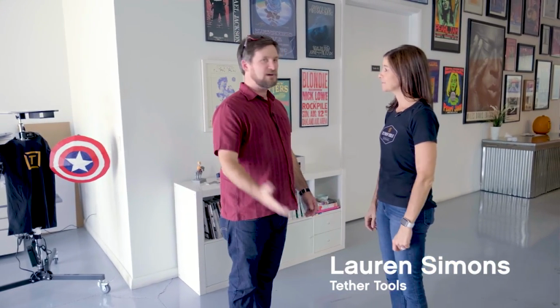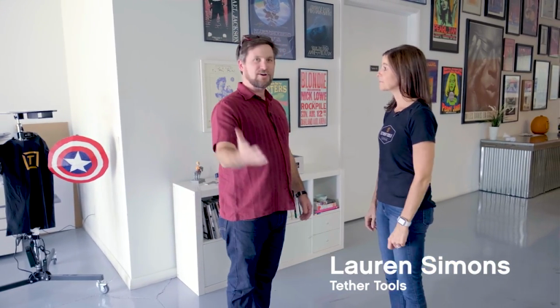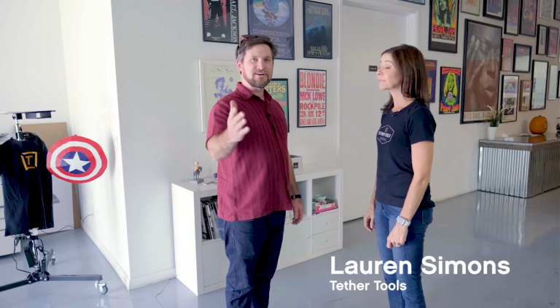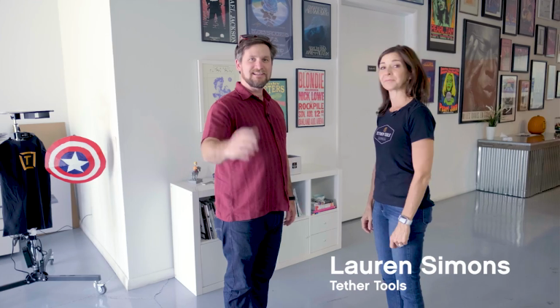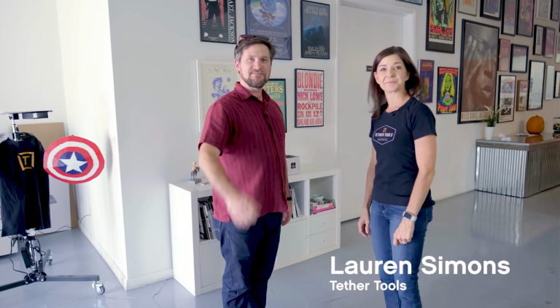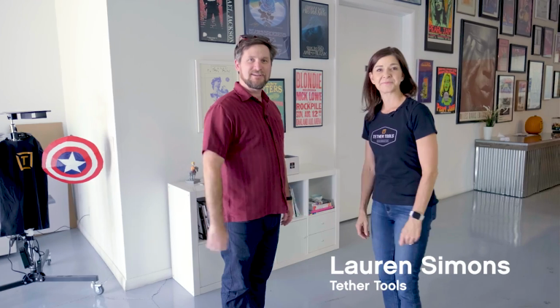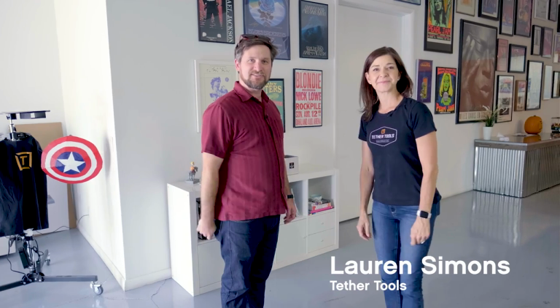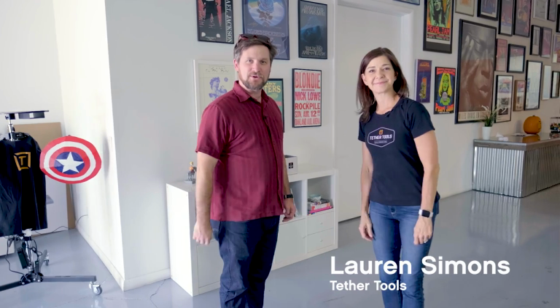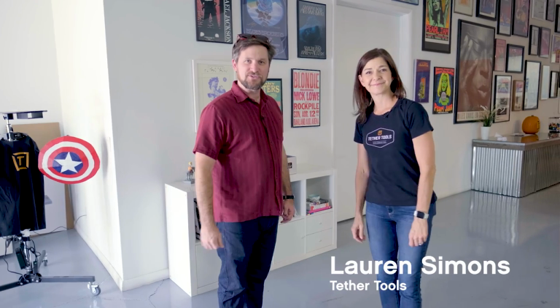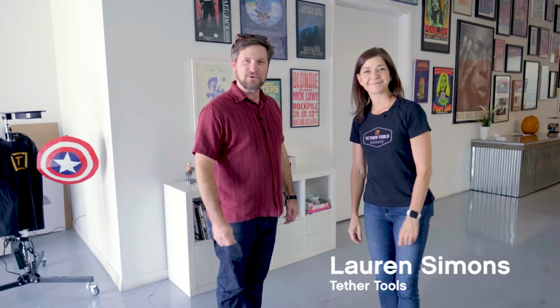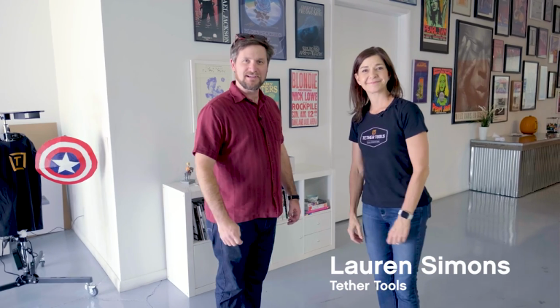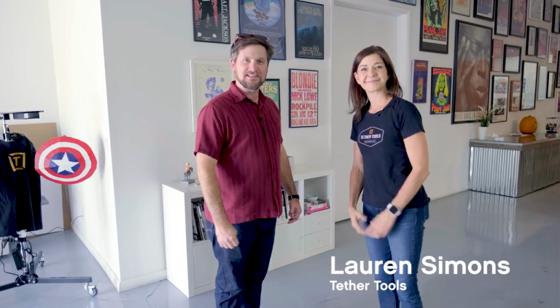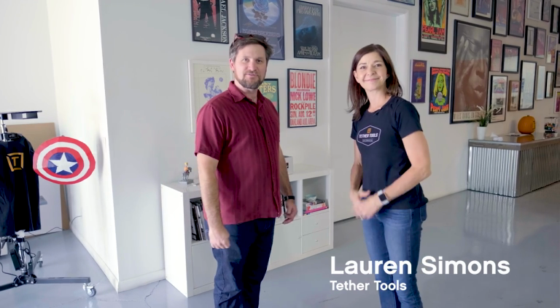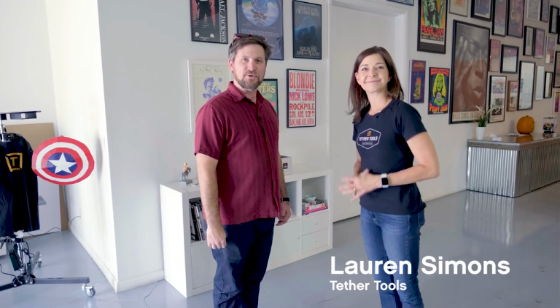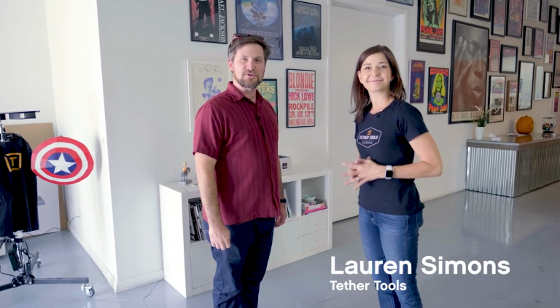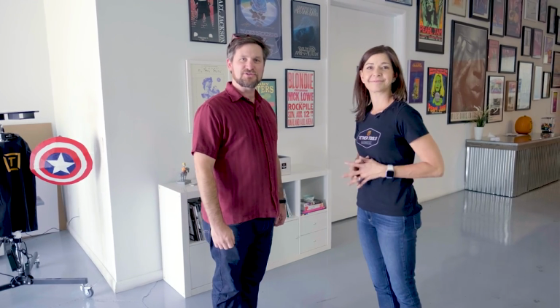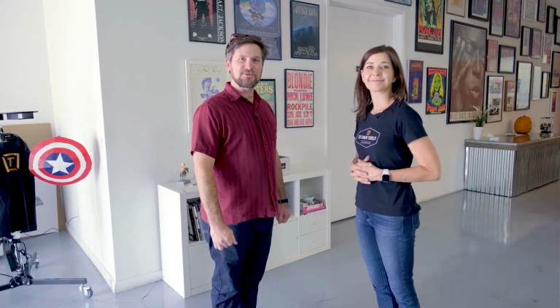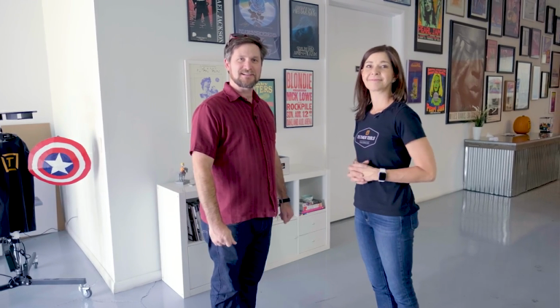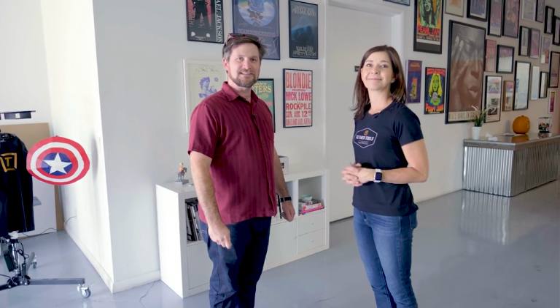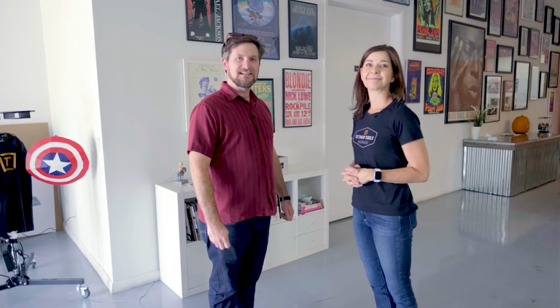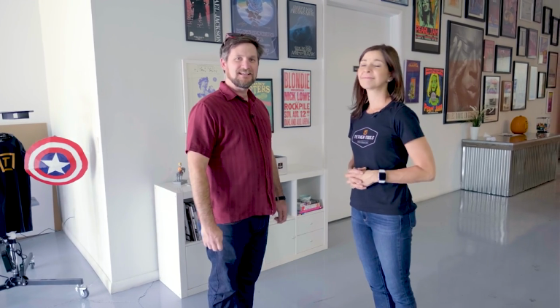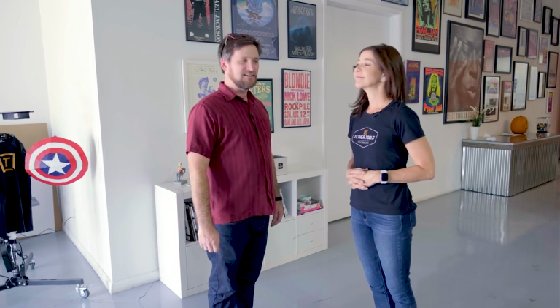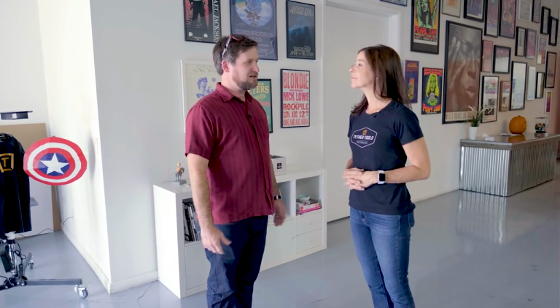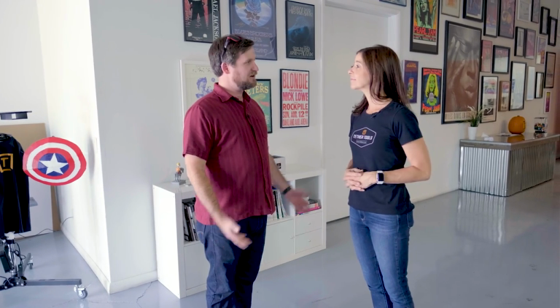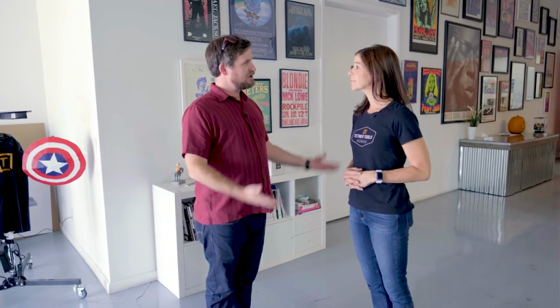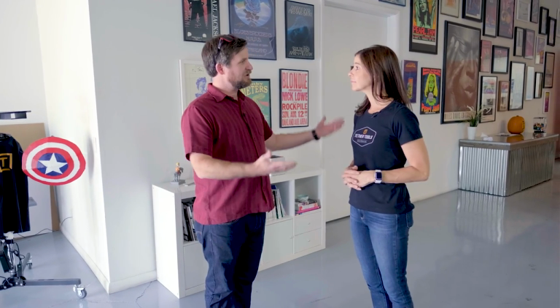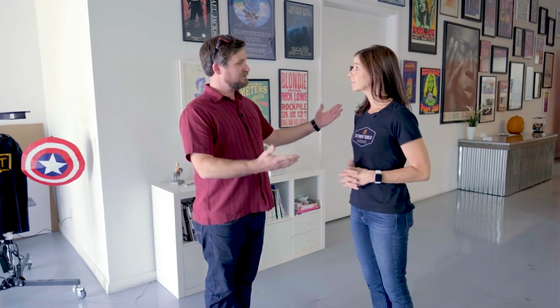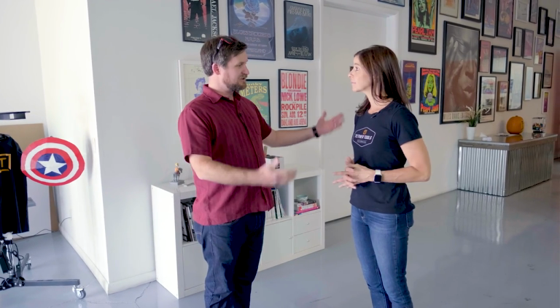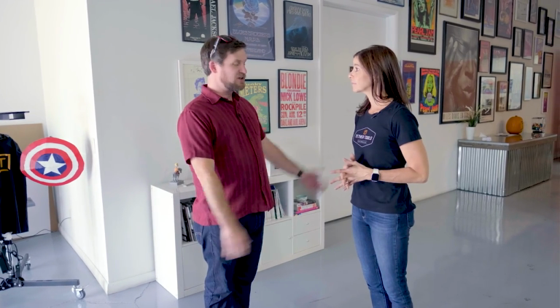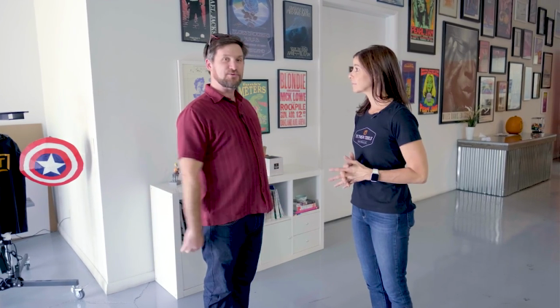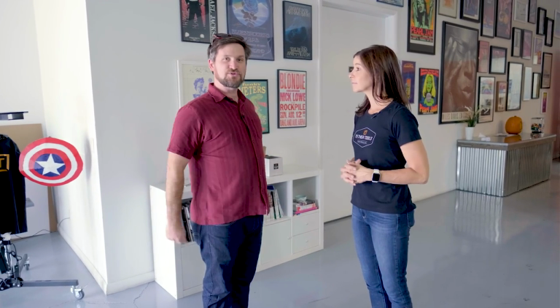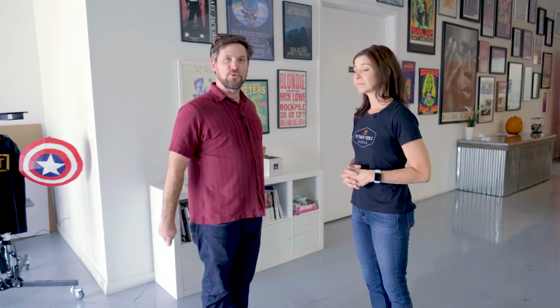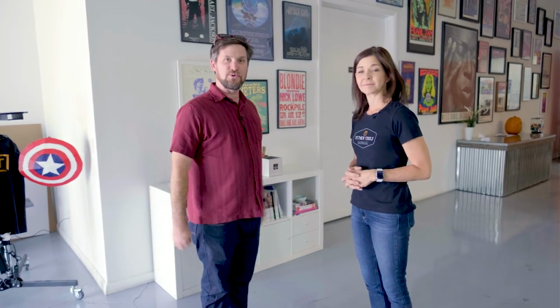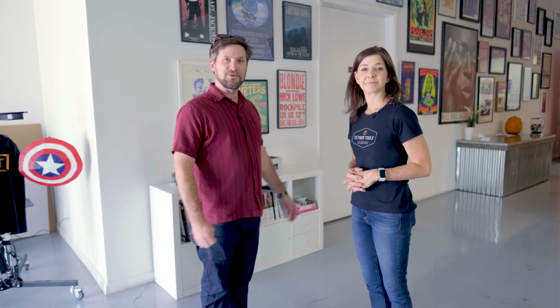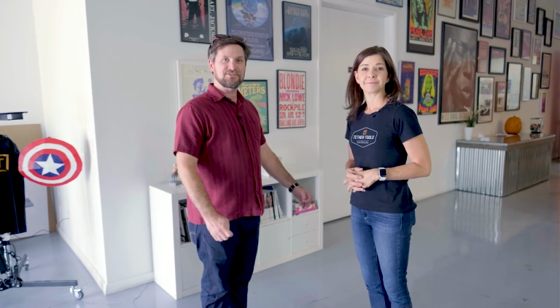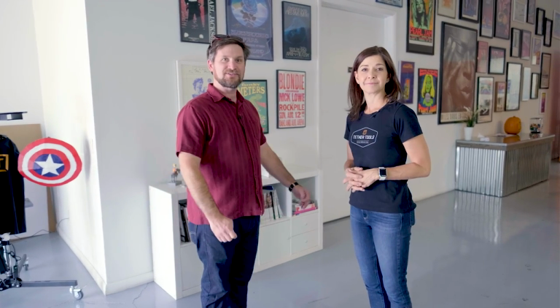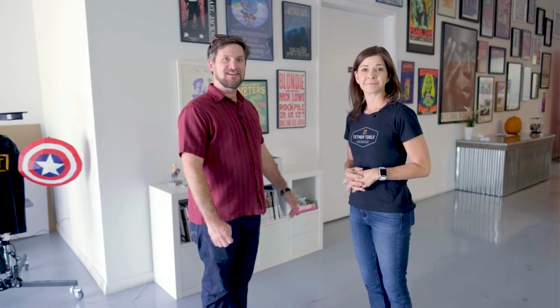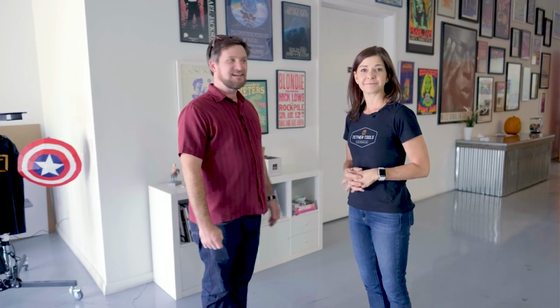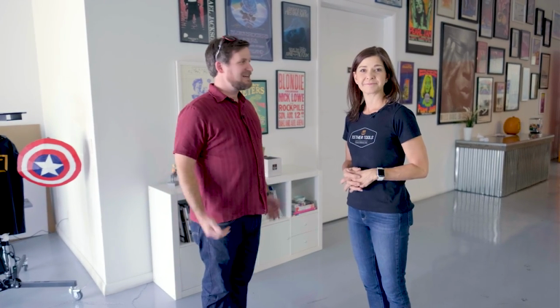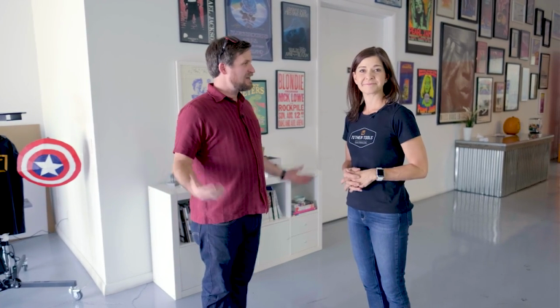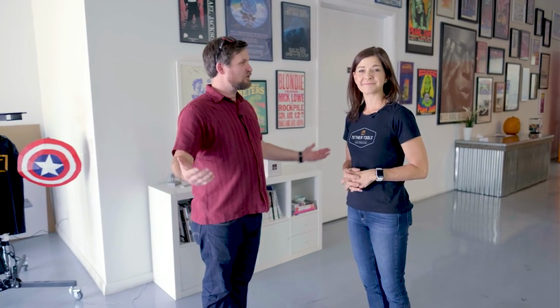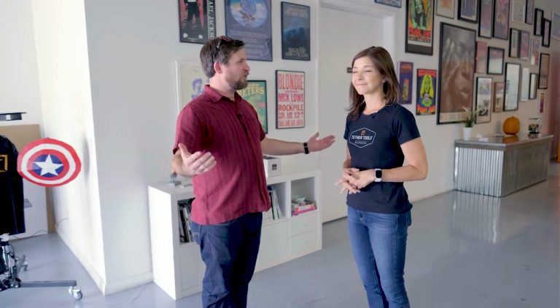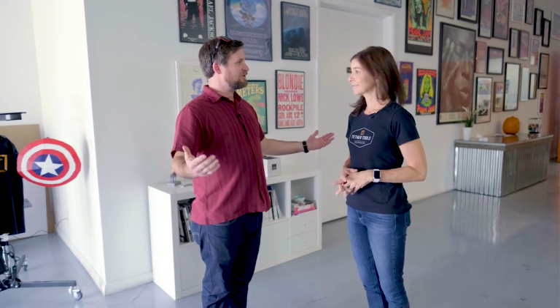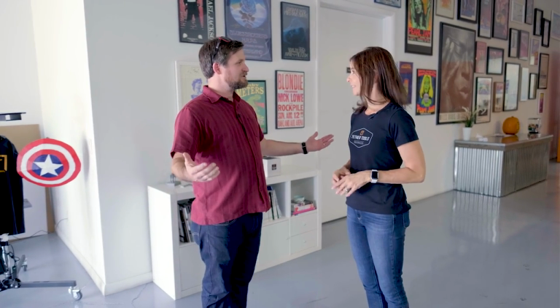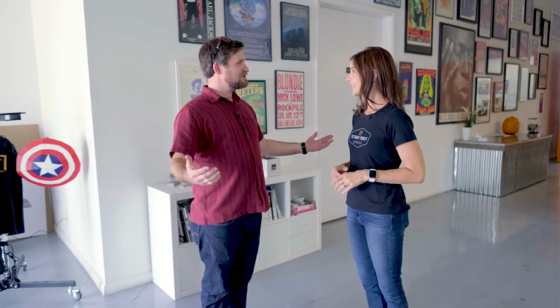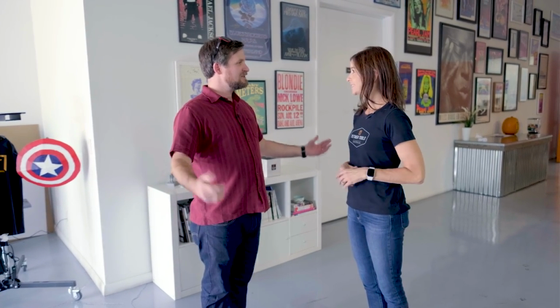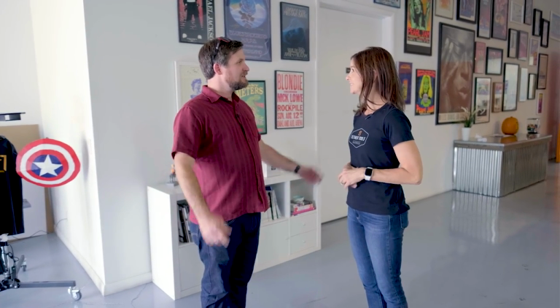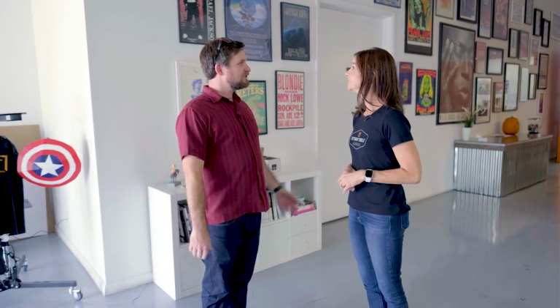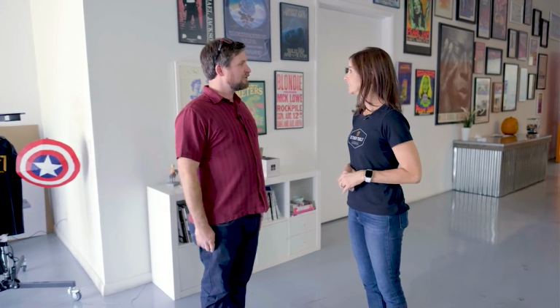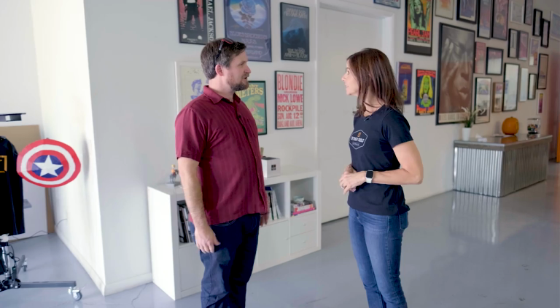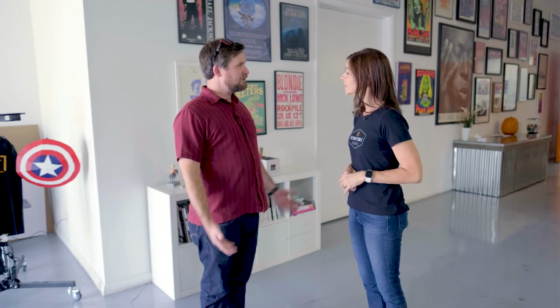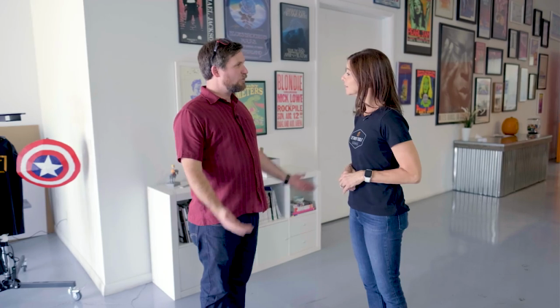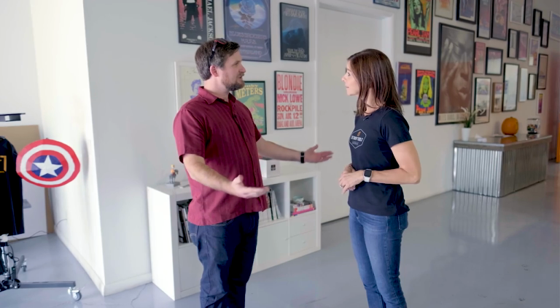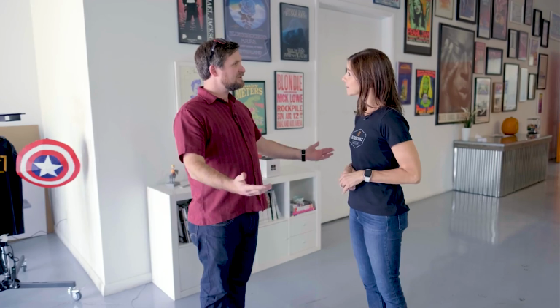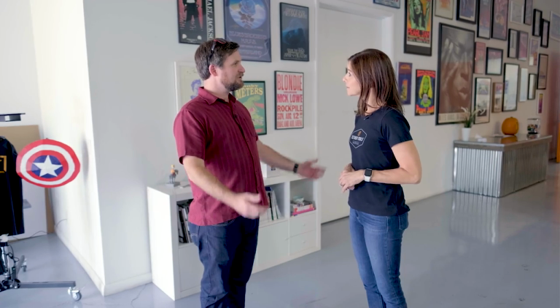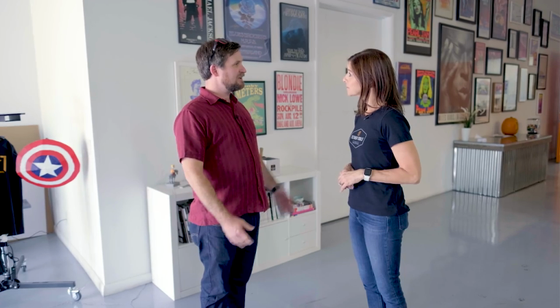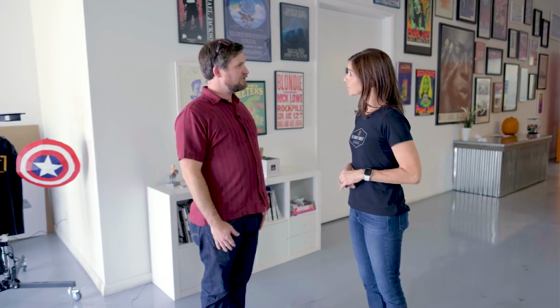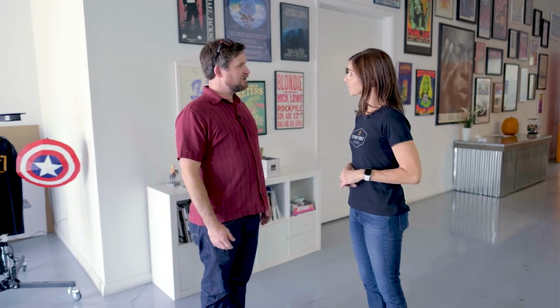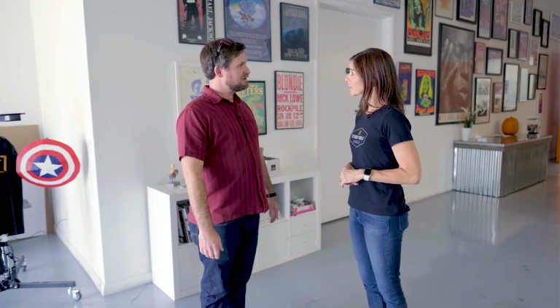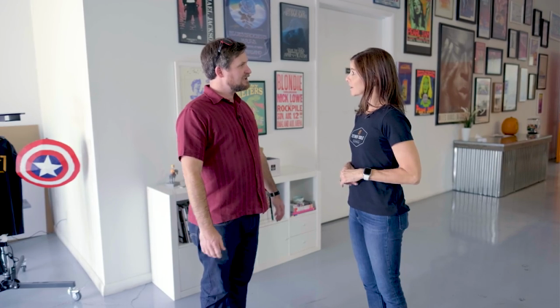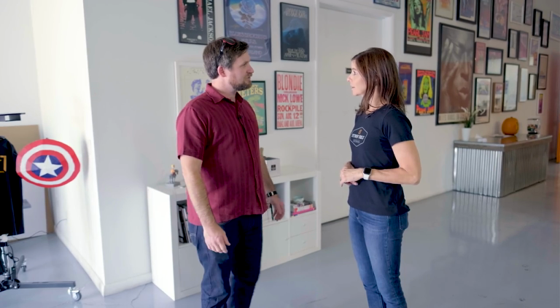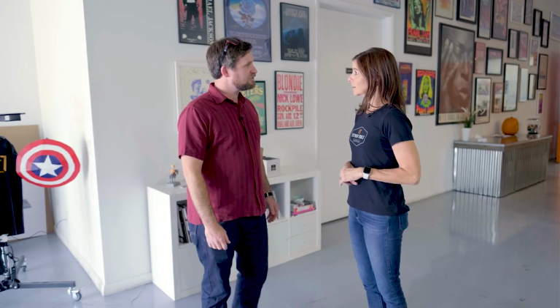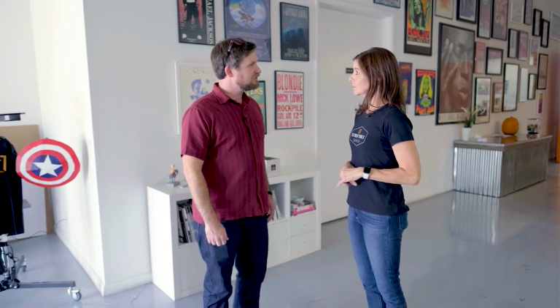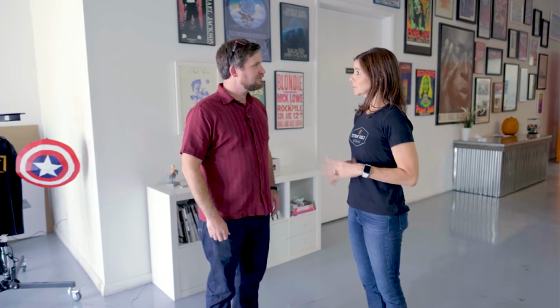So we're here in Phoenix, Arizona in the Photo District at the Tether Tools headquarters. Tell me, what do you guys do here at Tether Tools?